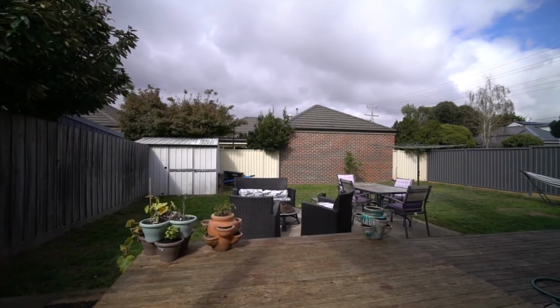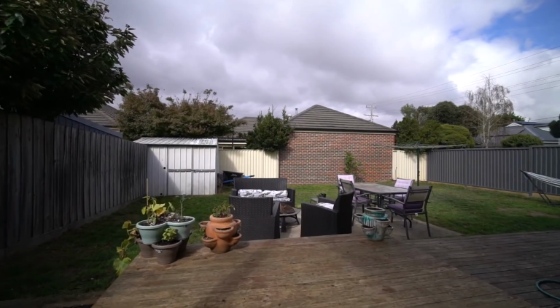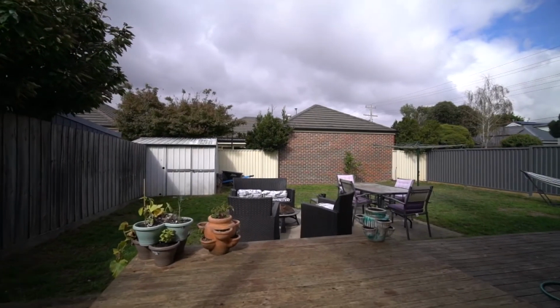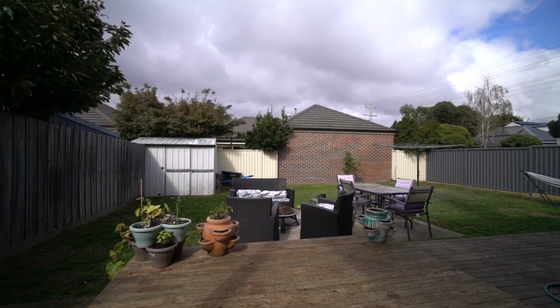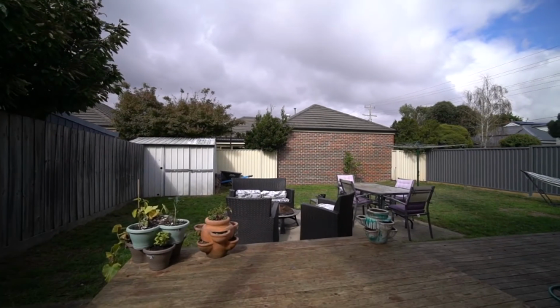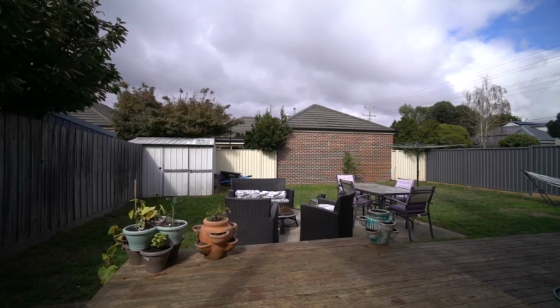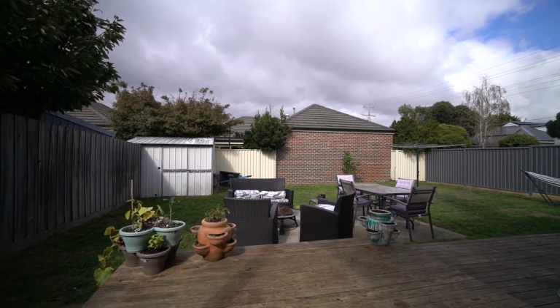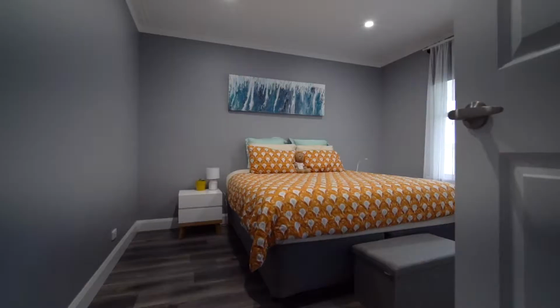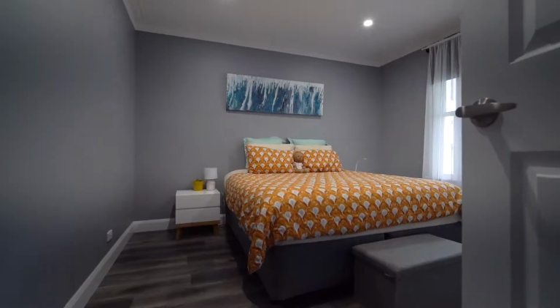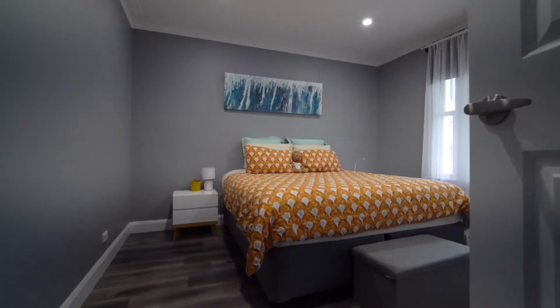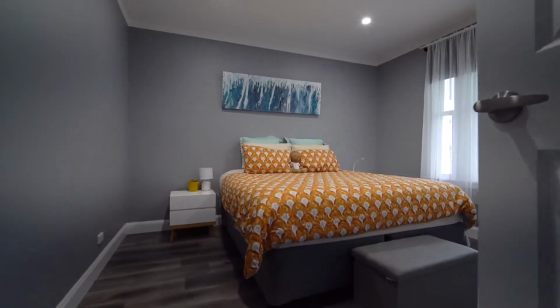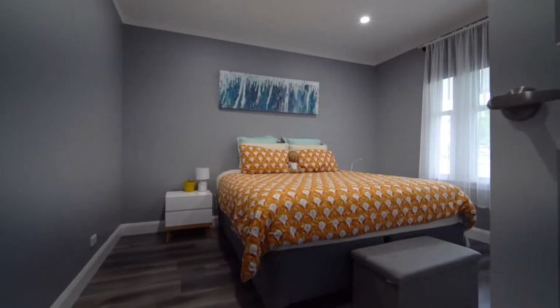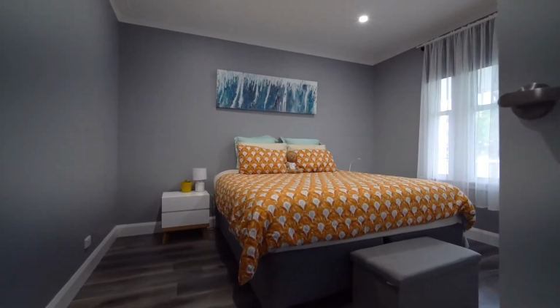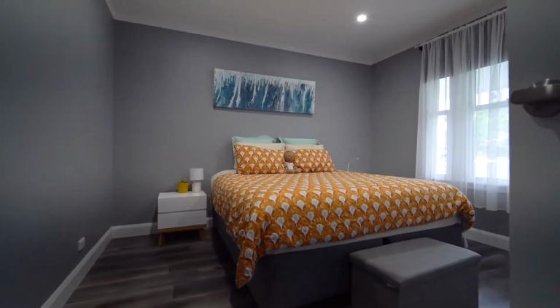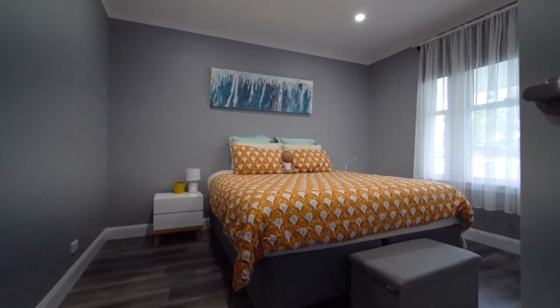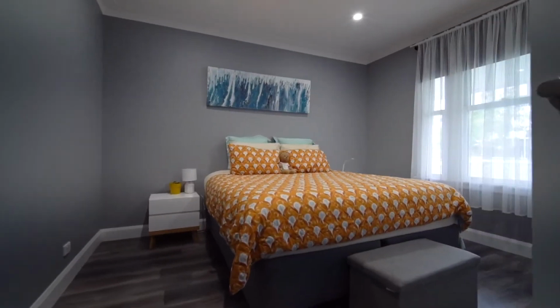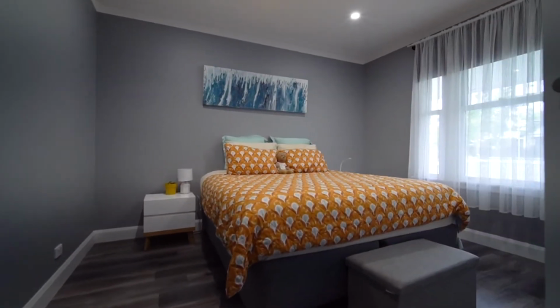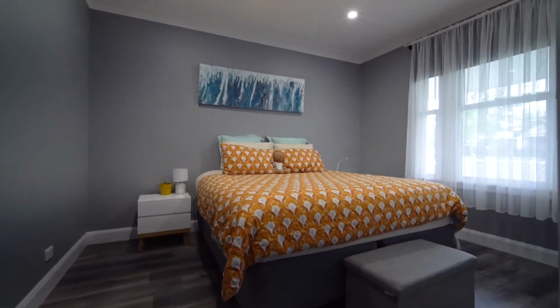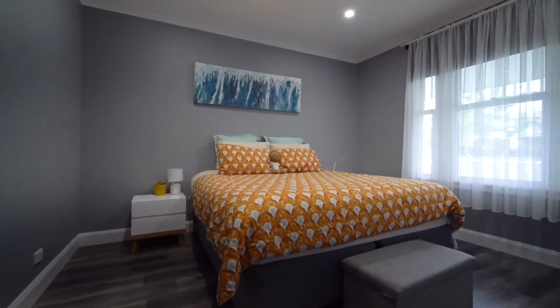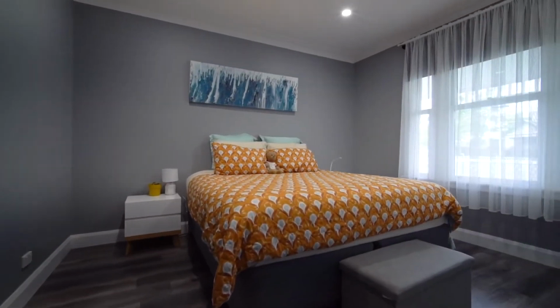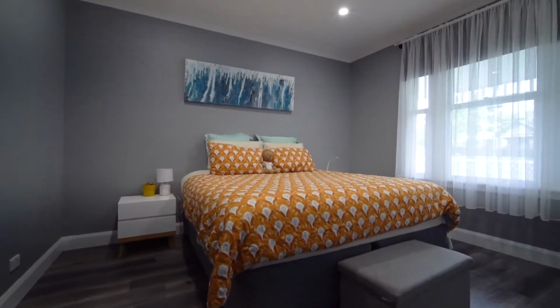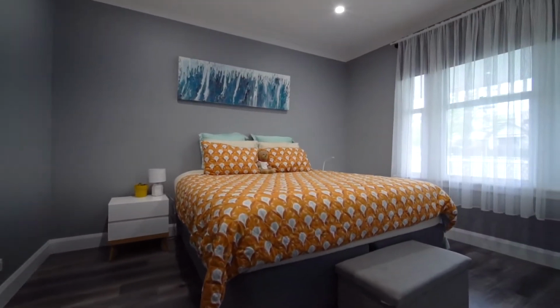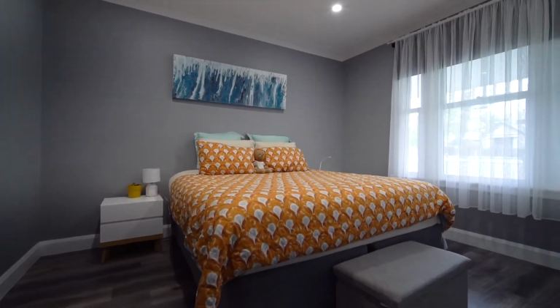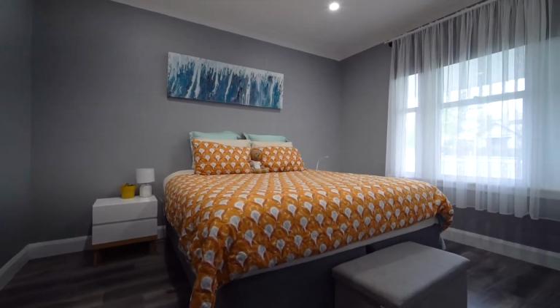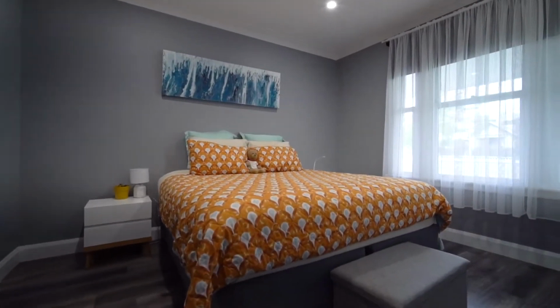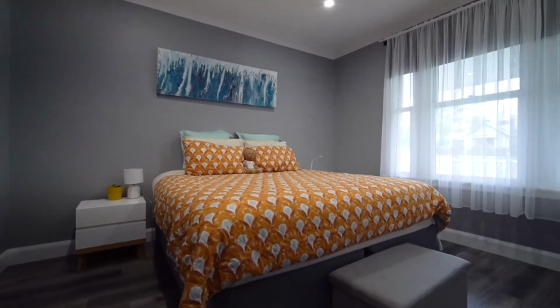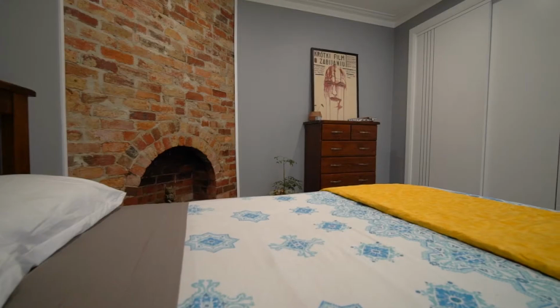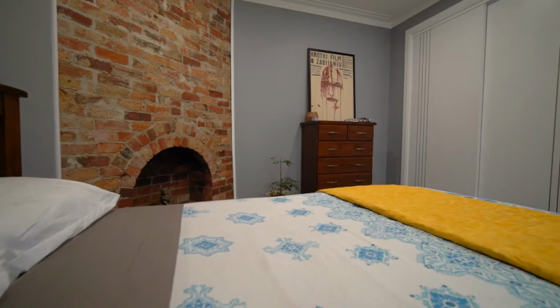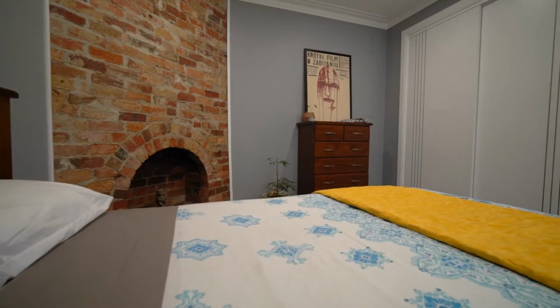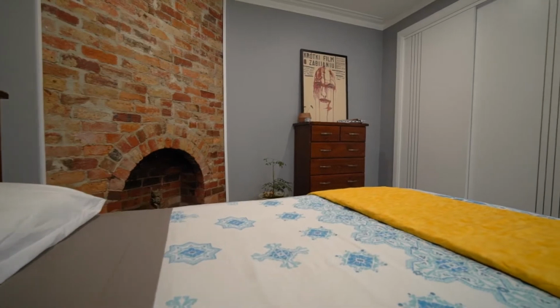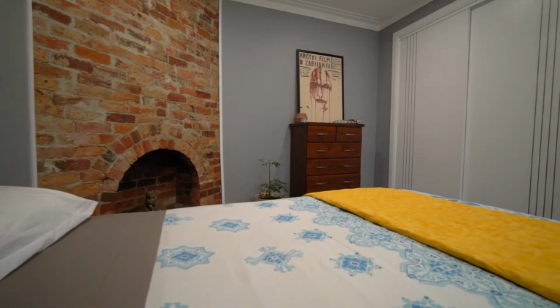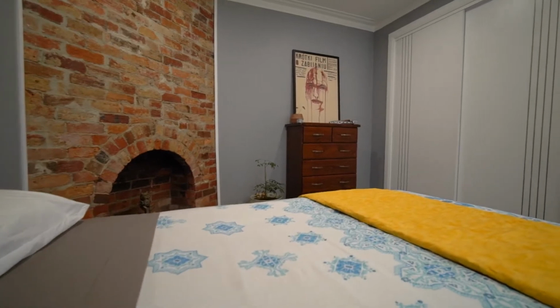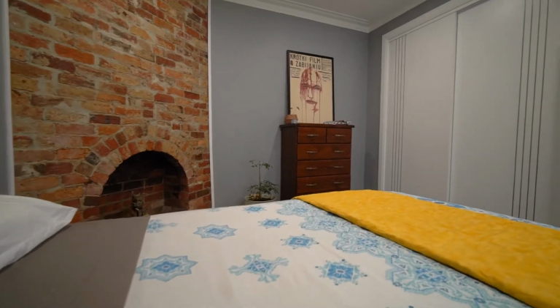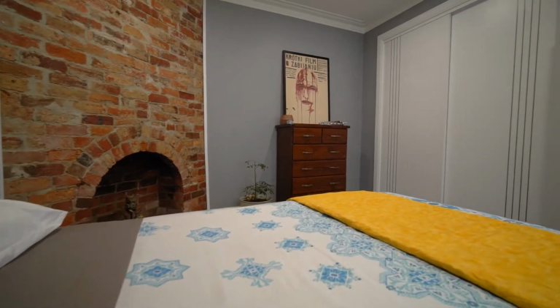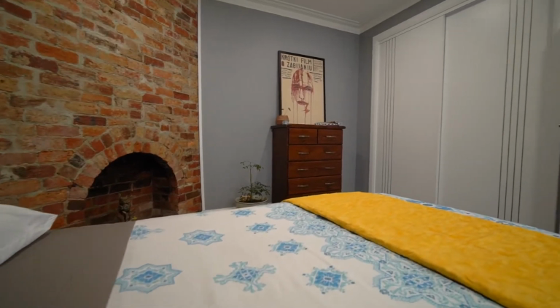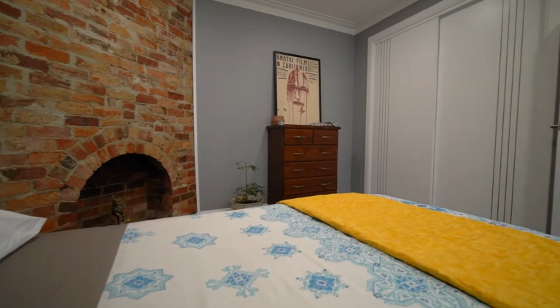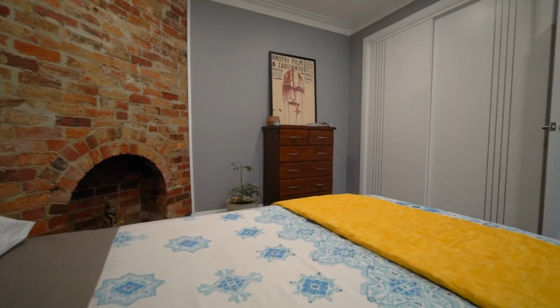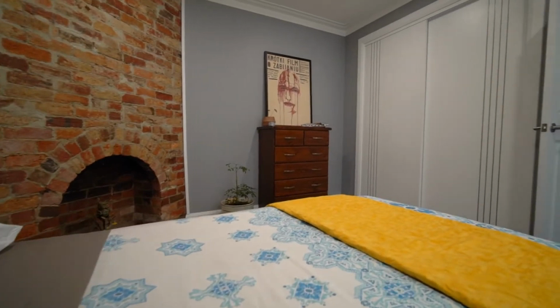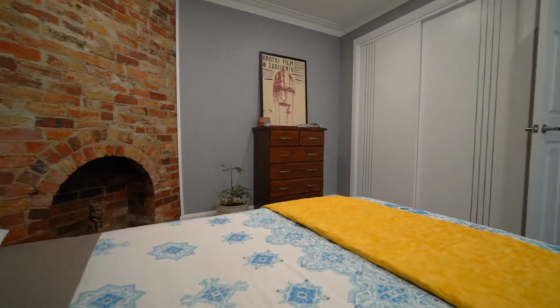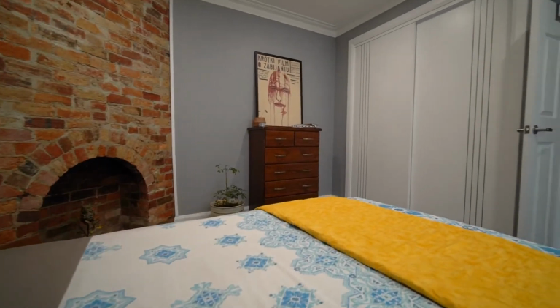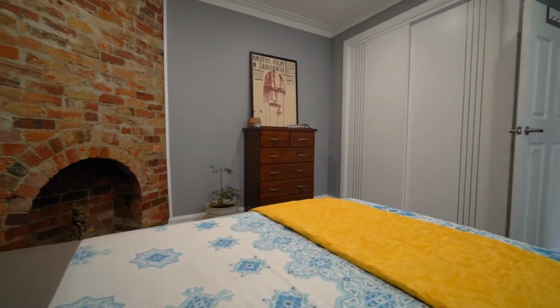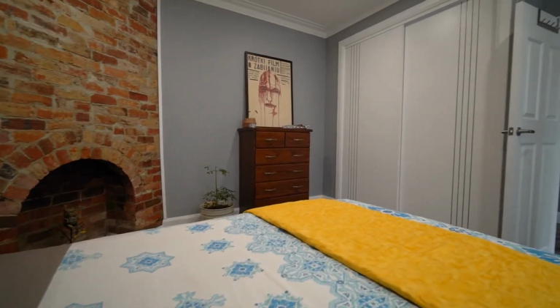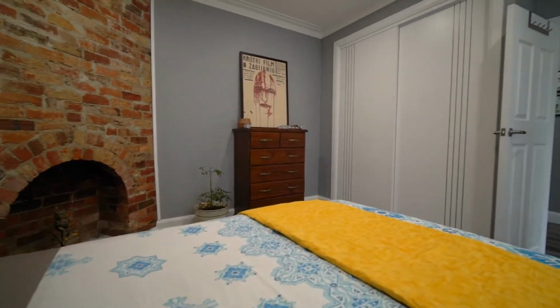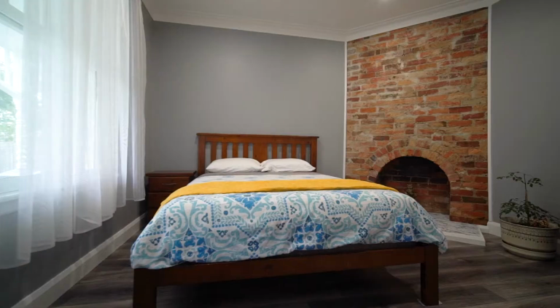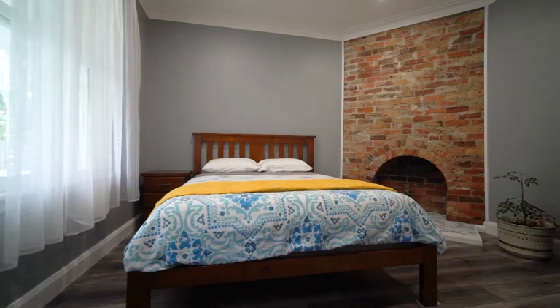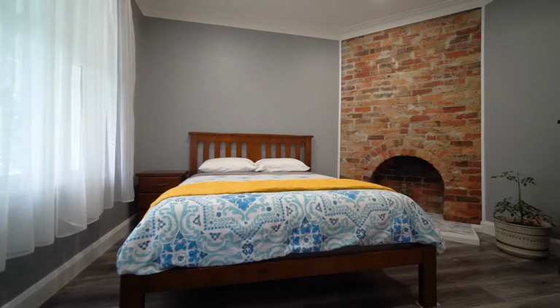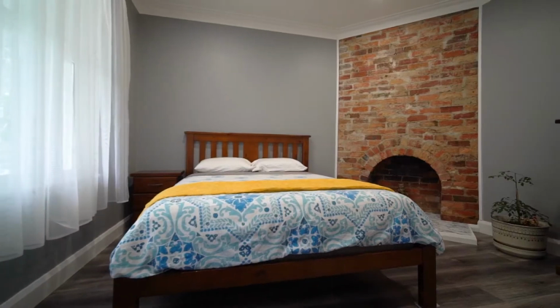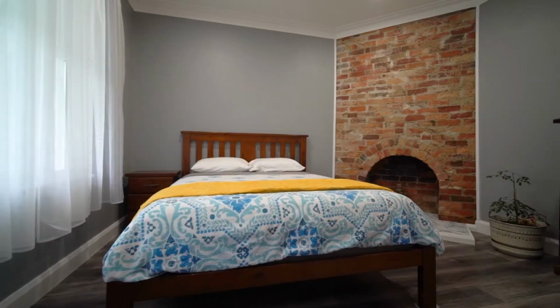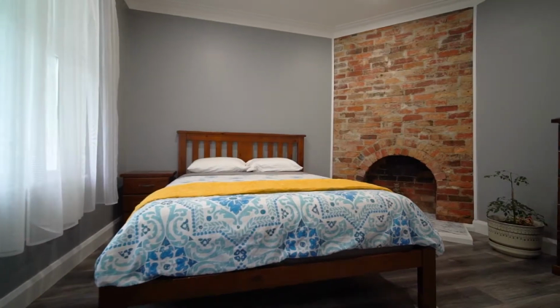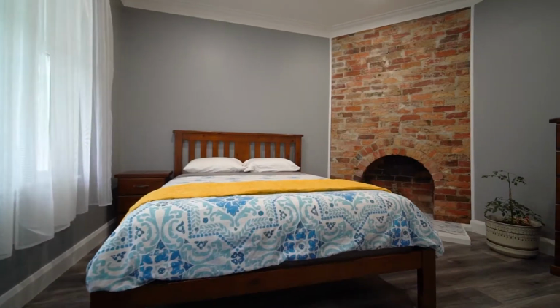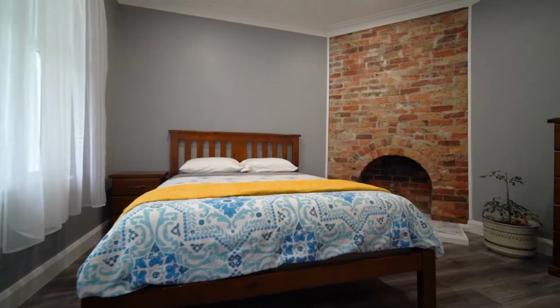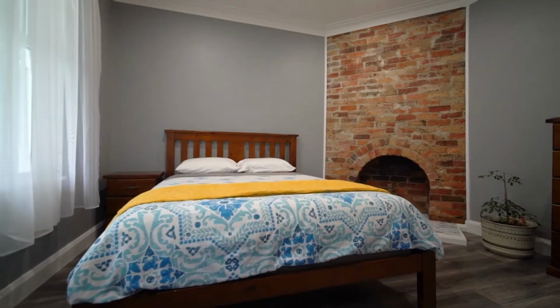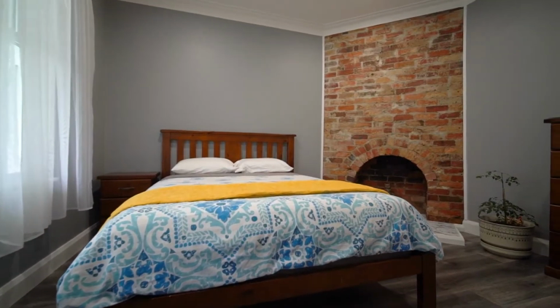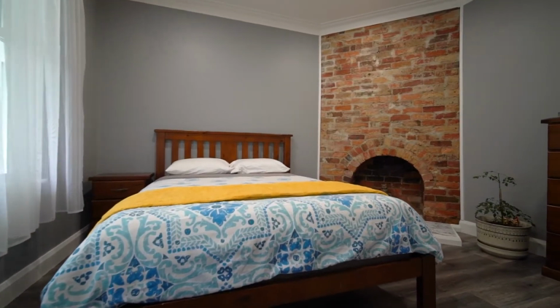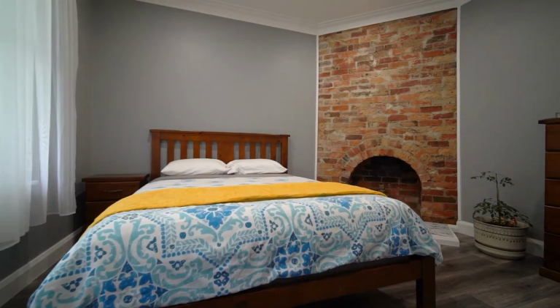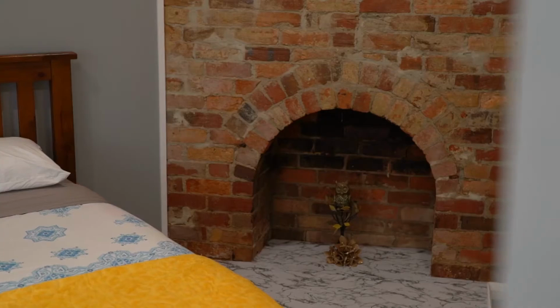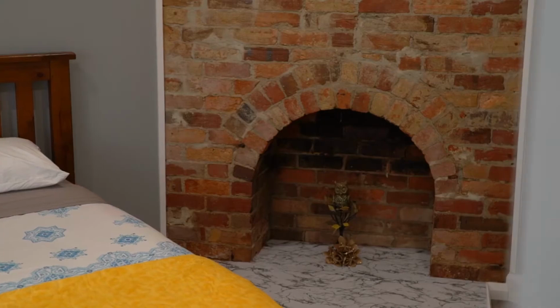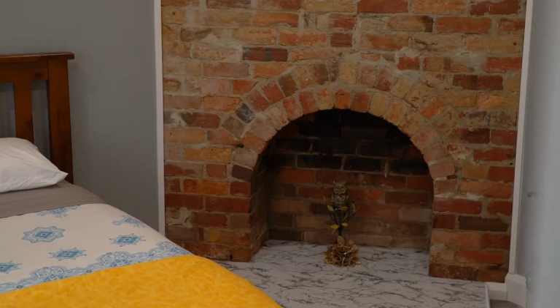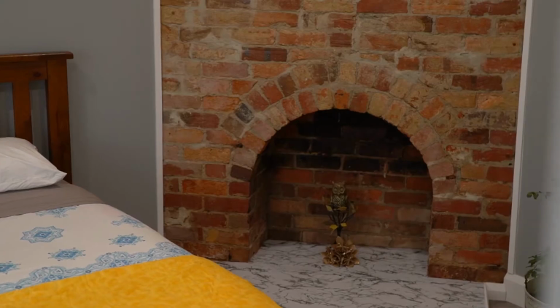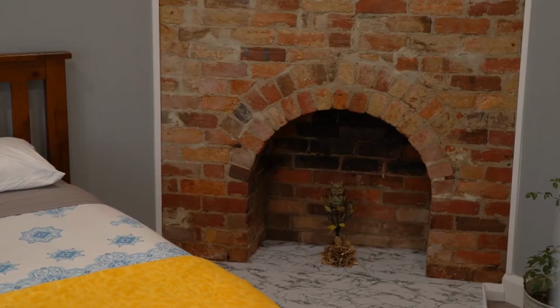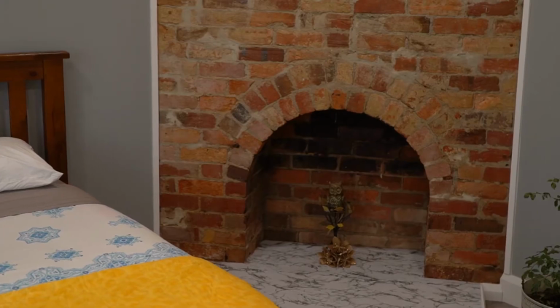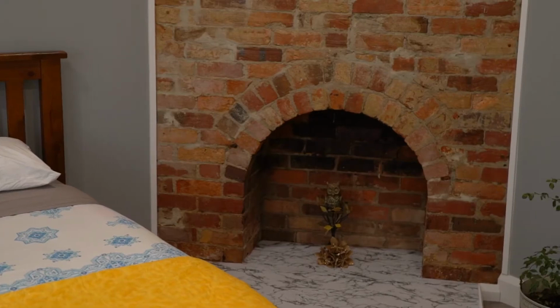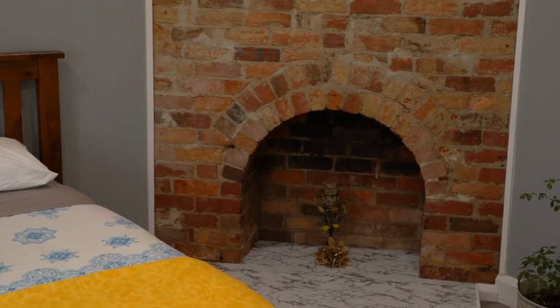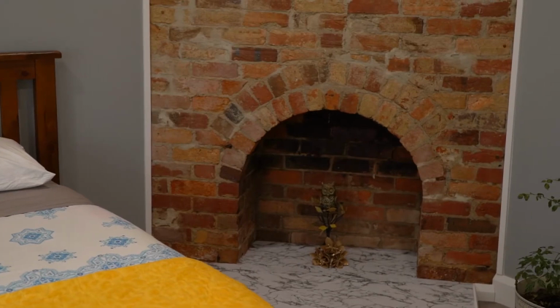Head through the striking red front door to discover two bedrooms with built-in robes, and you'll love the gorgeous red brick fireplace in the front room.